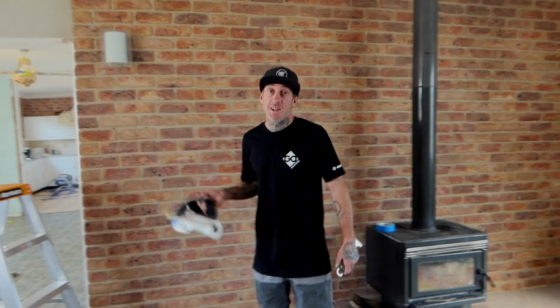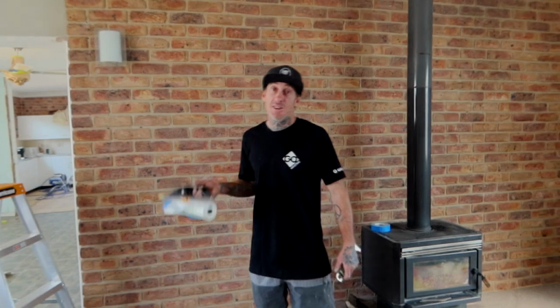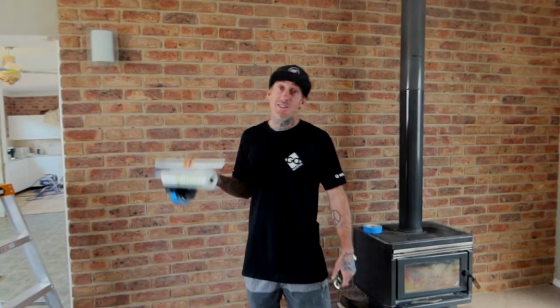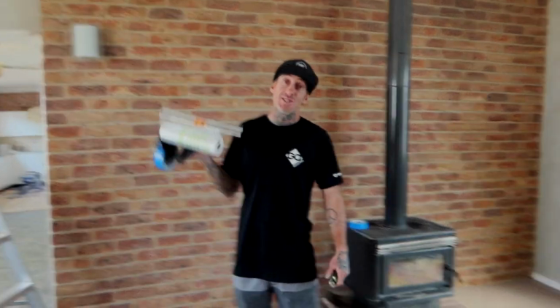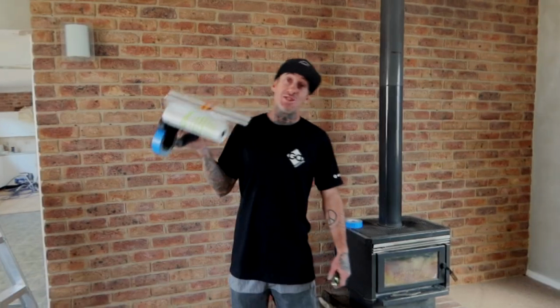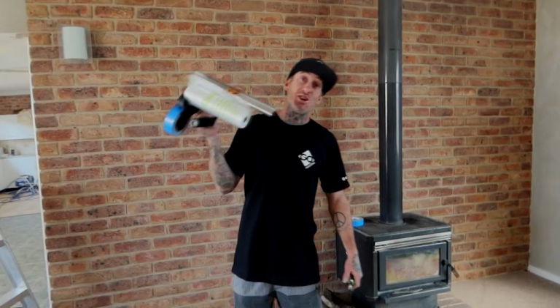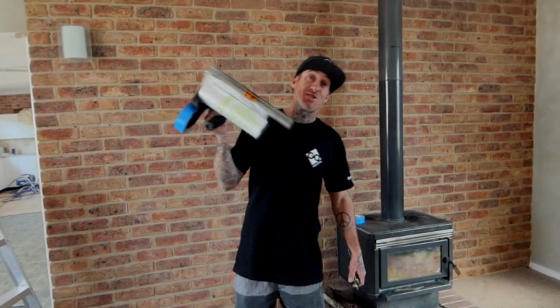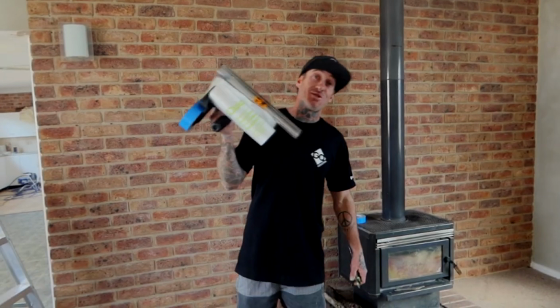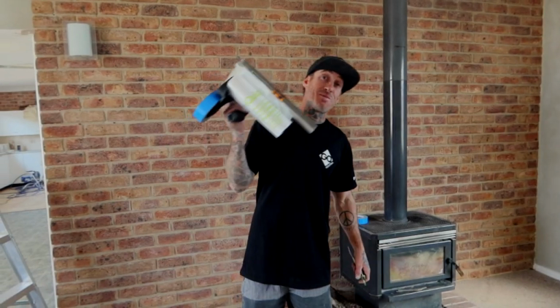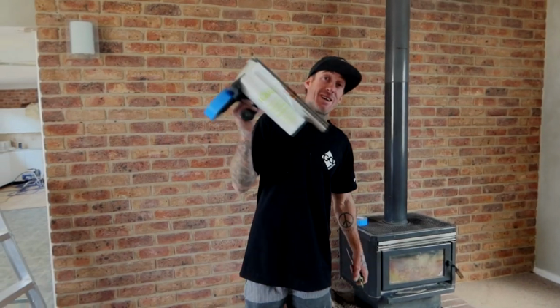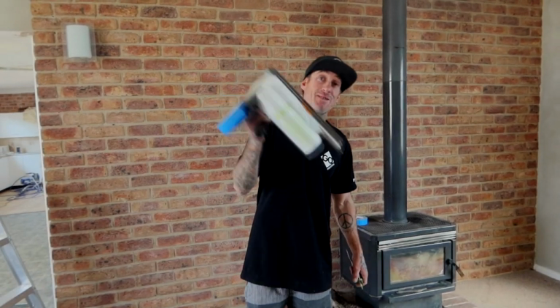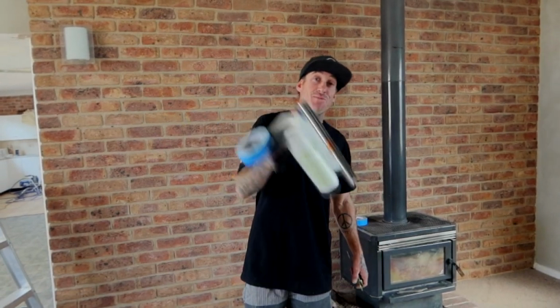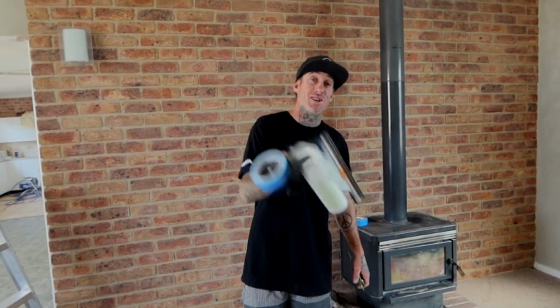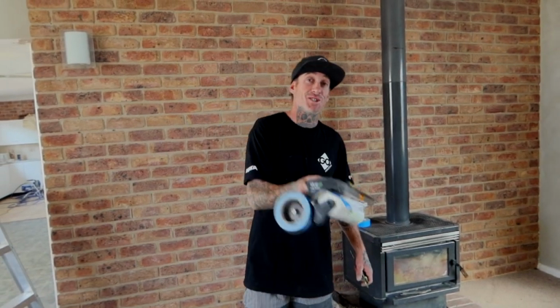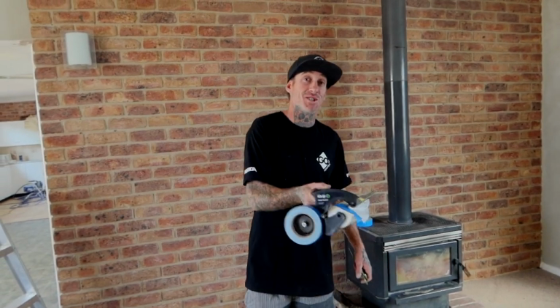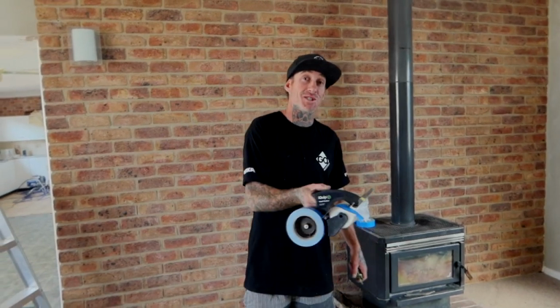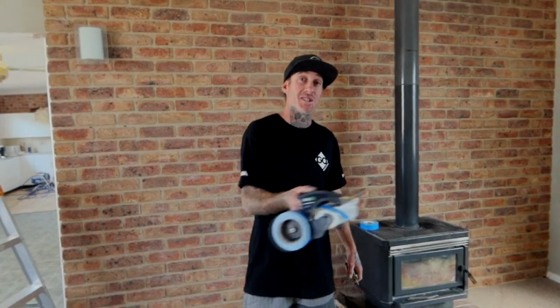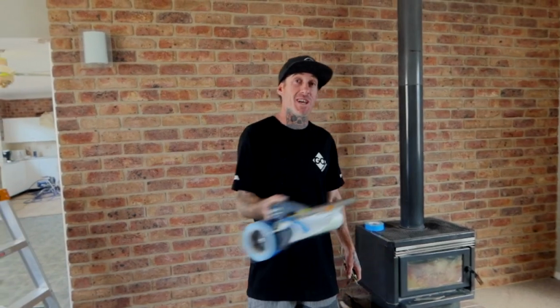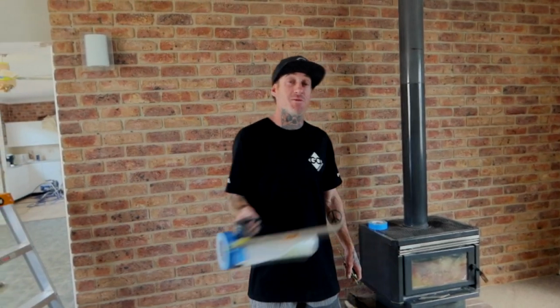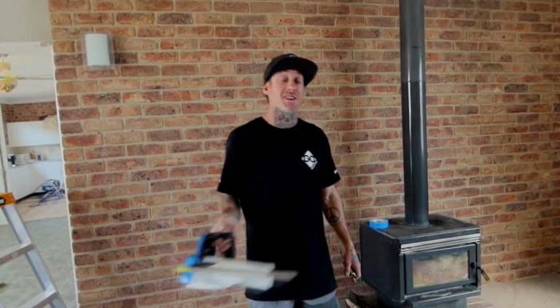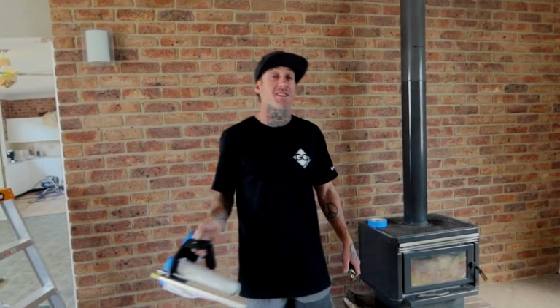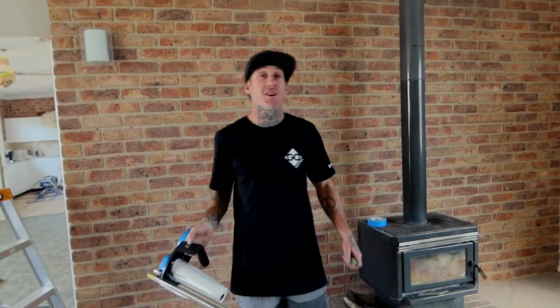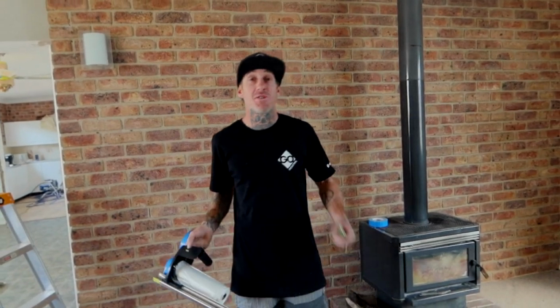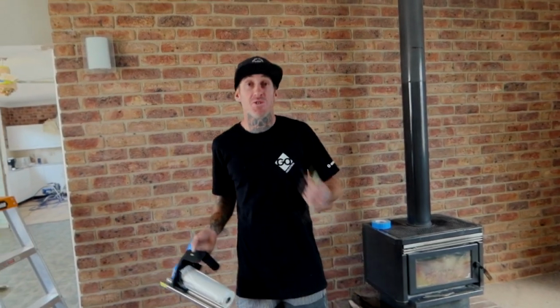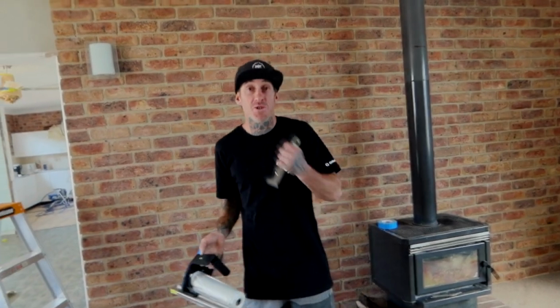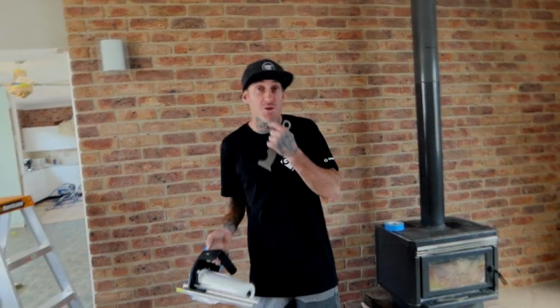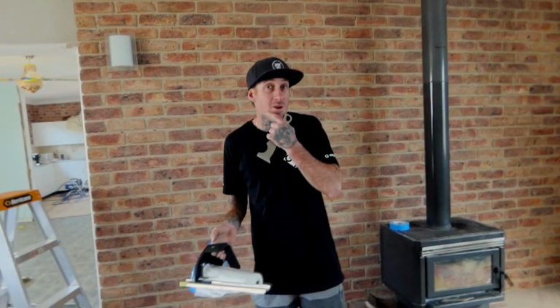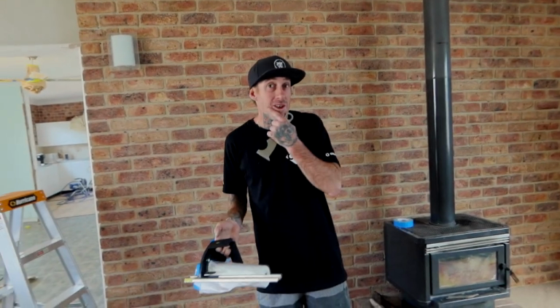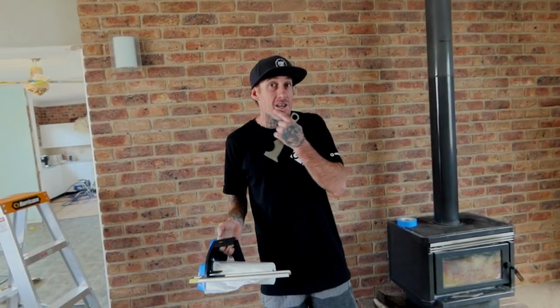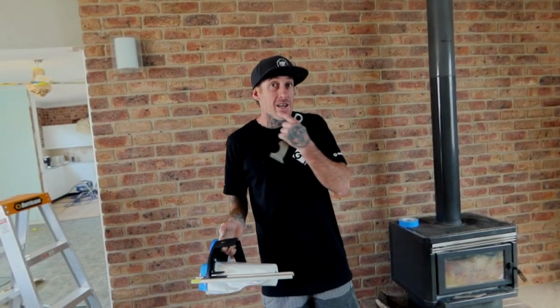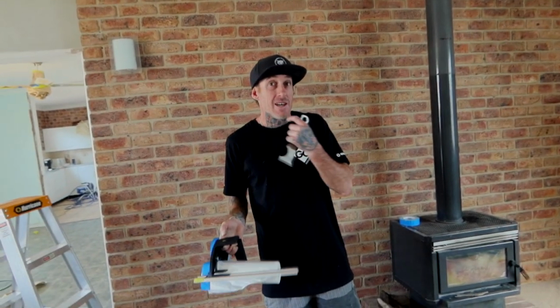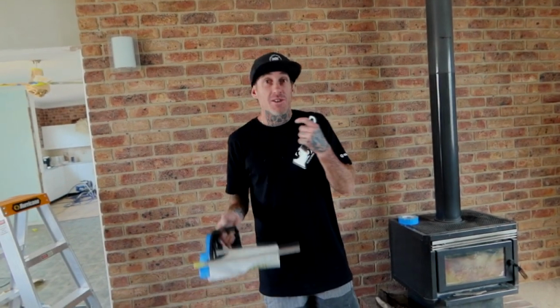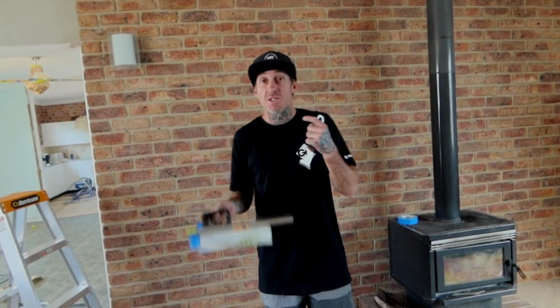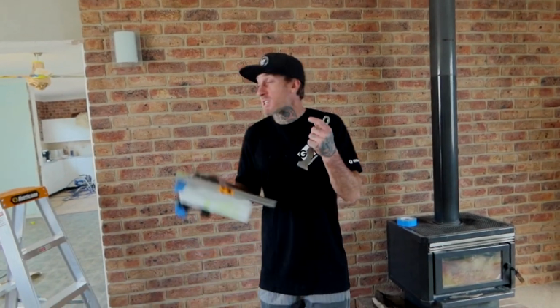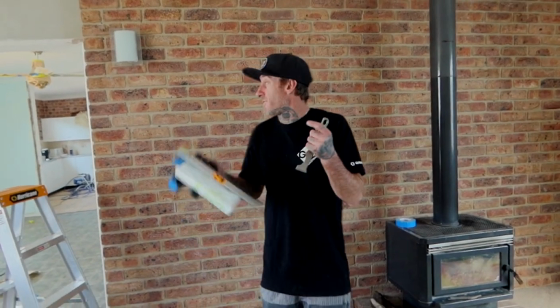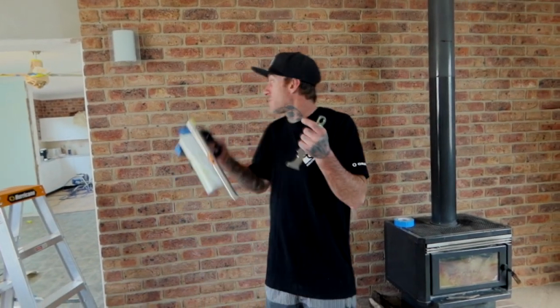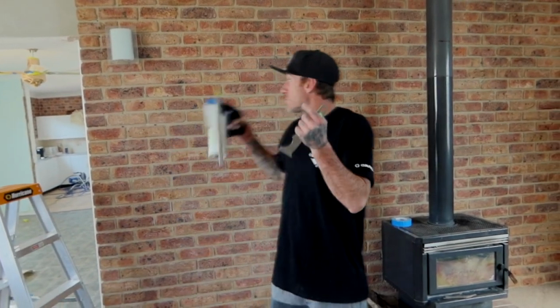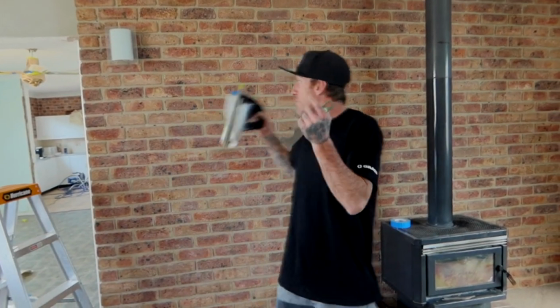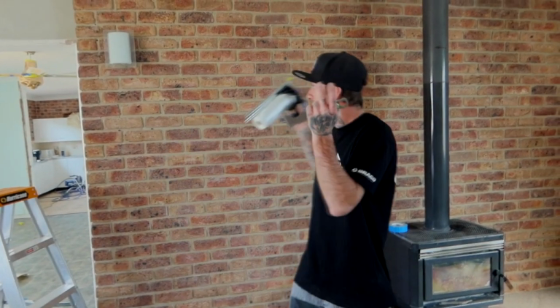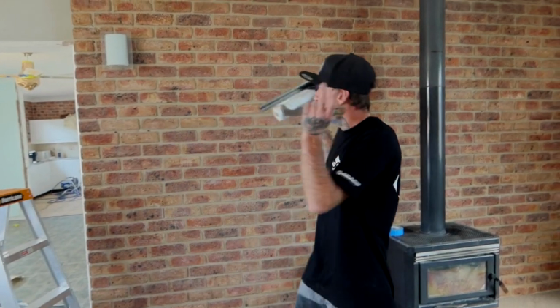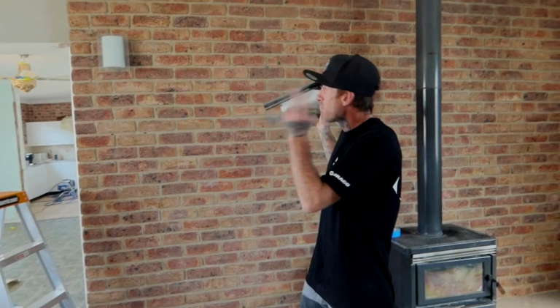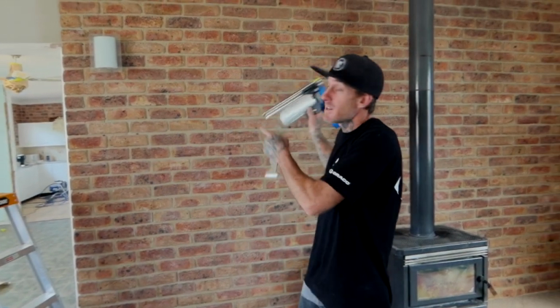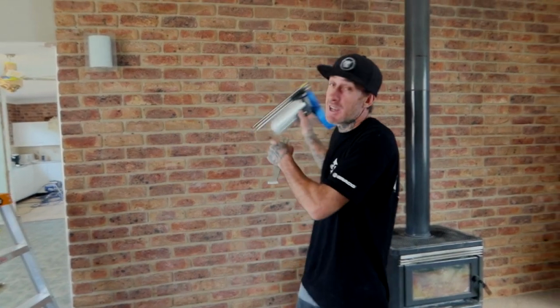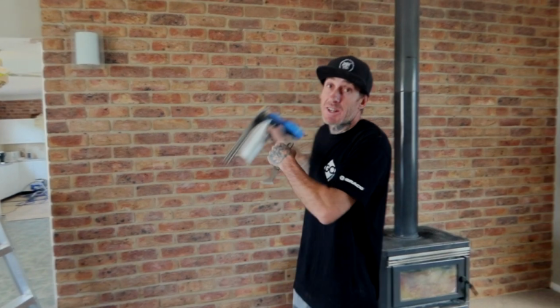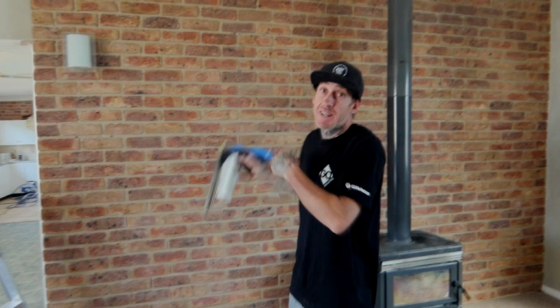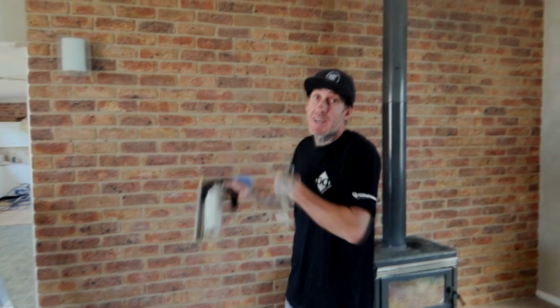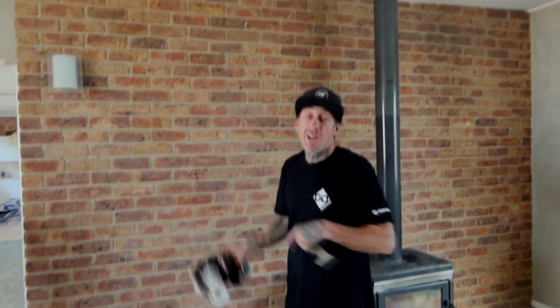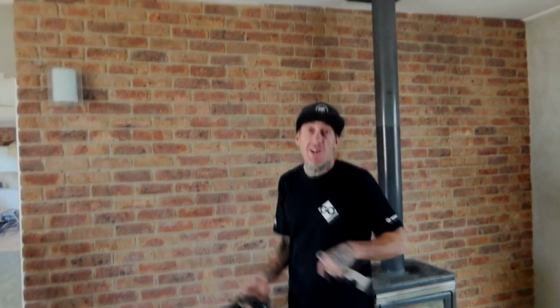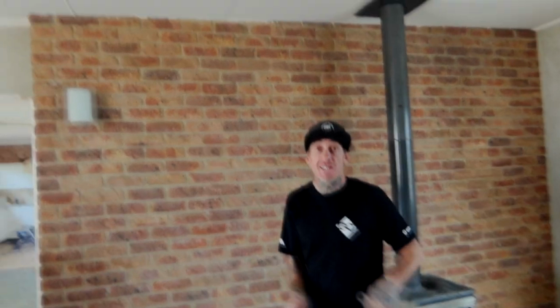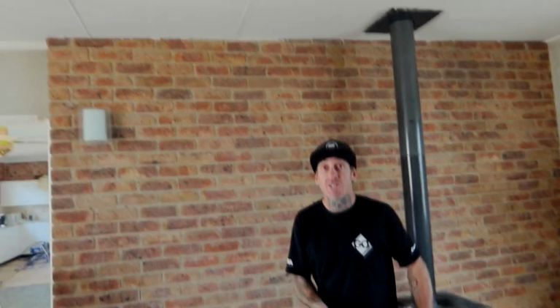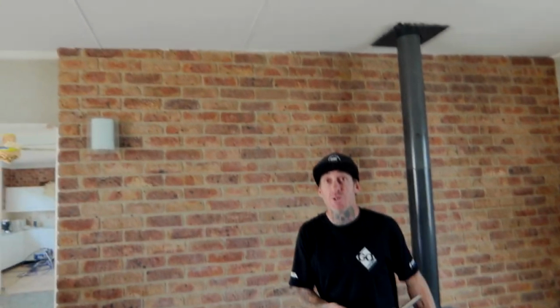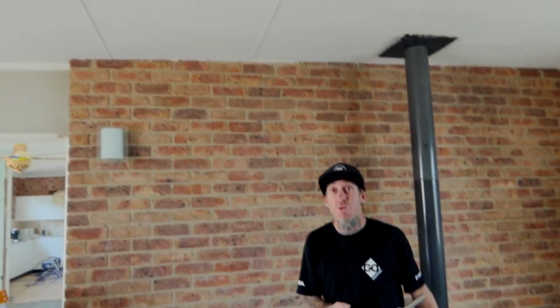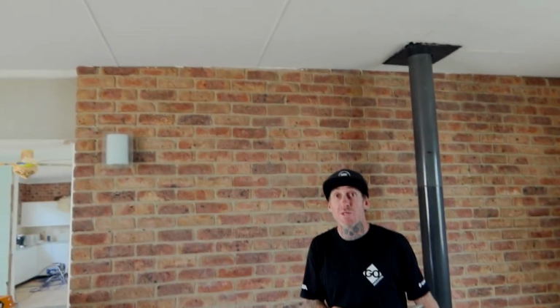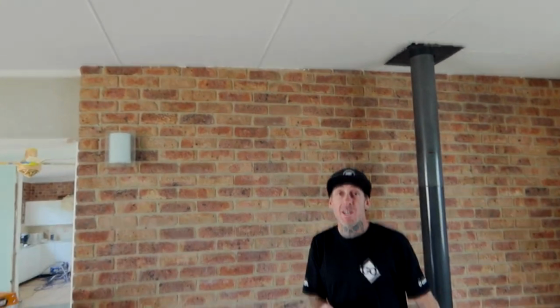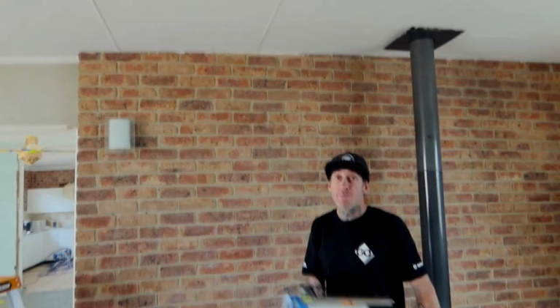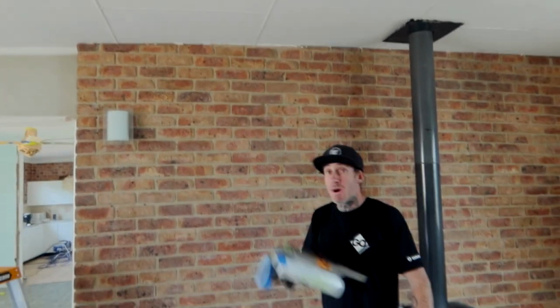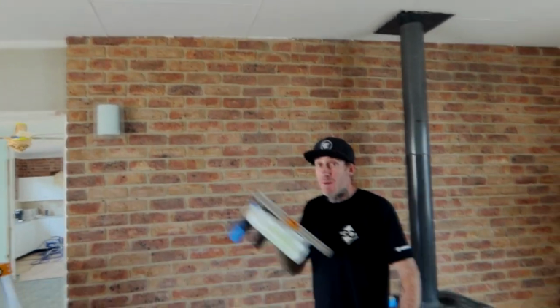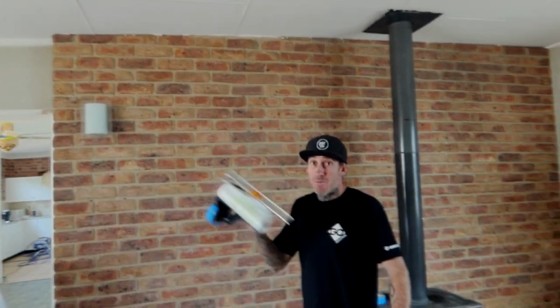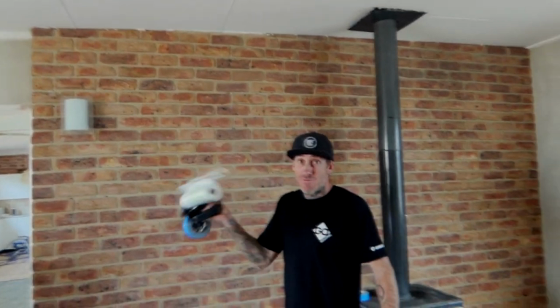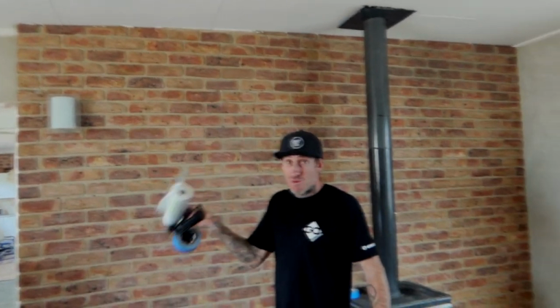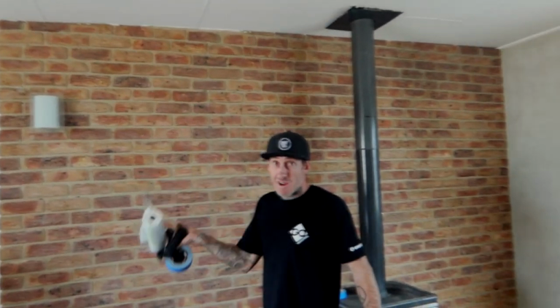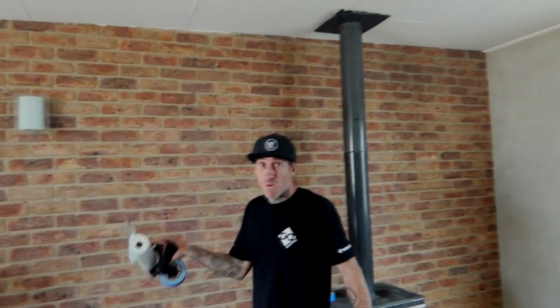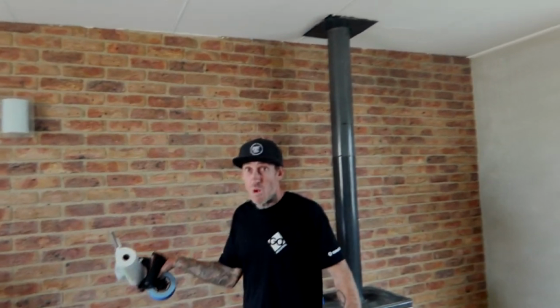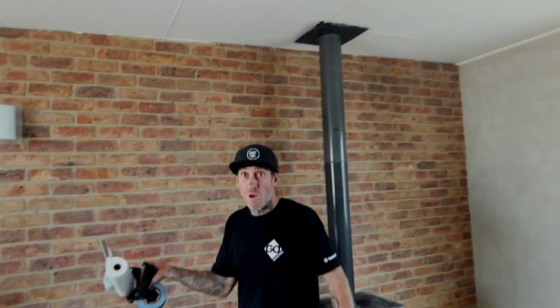Hello, this is Josh from Painting by Josh. Today we're going to go through and I'll just give you a bit of a rundown on how I like to tape up a brick wall.